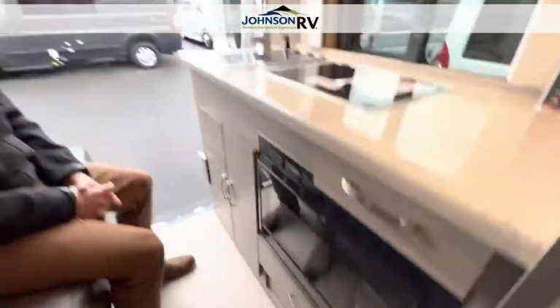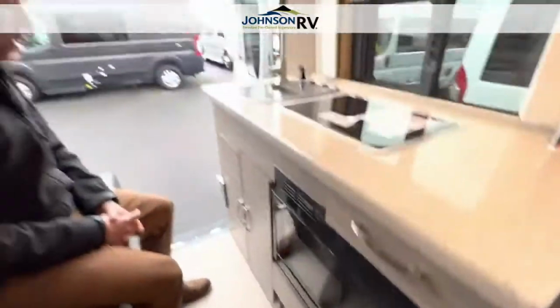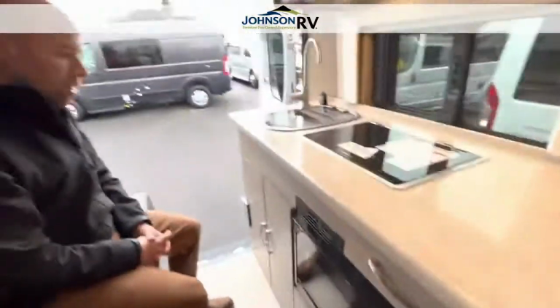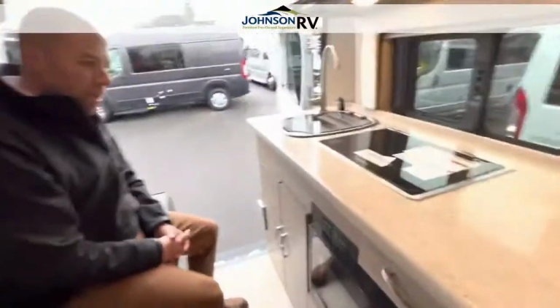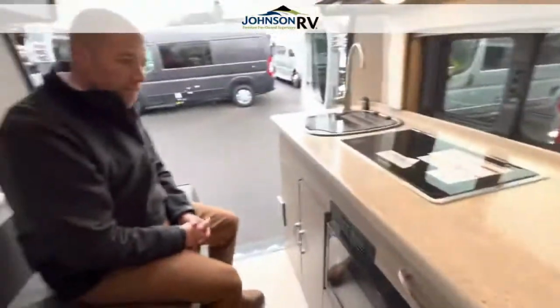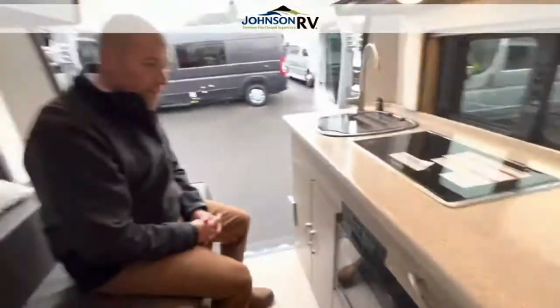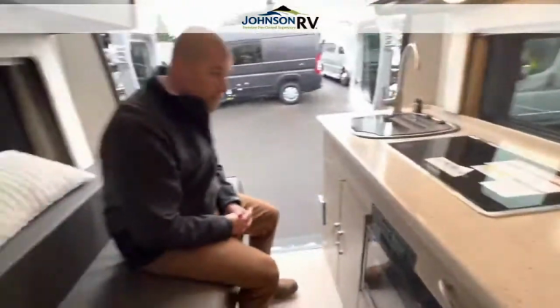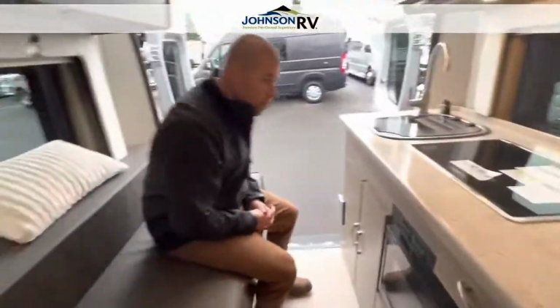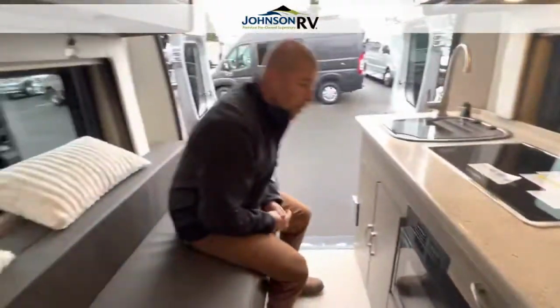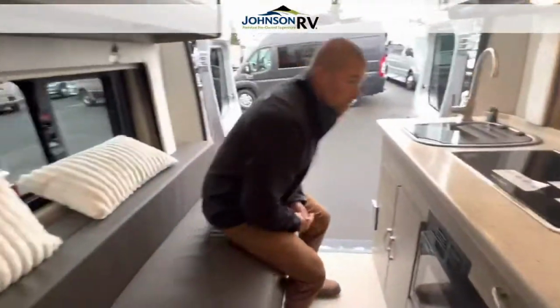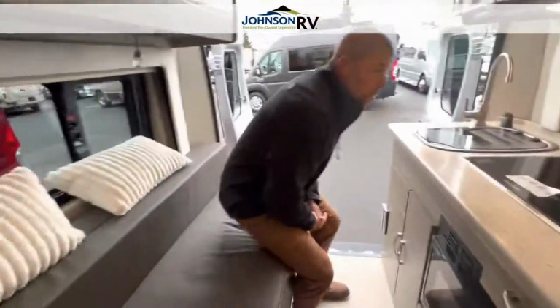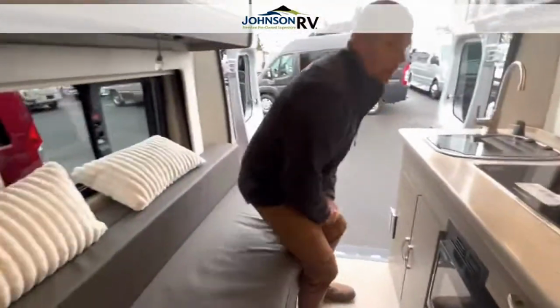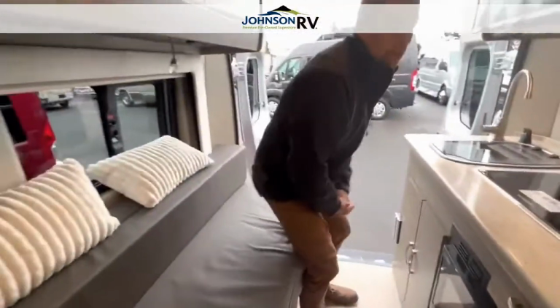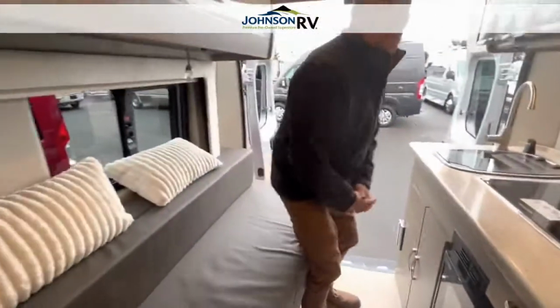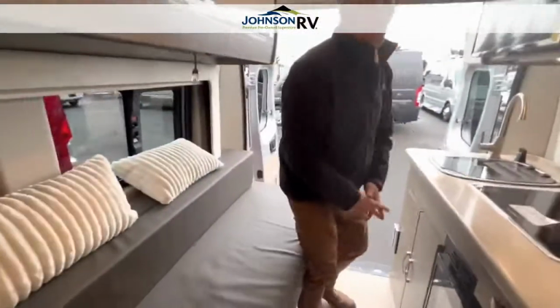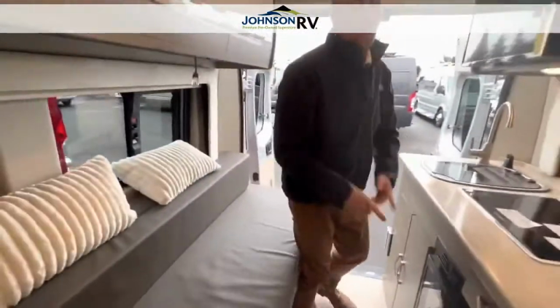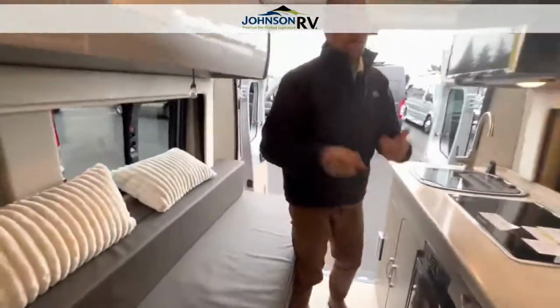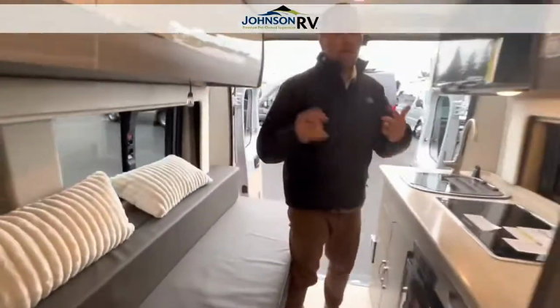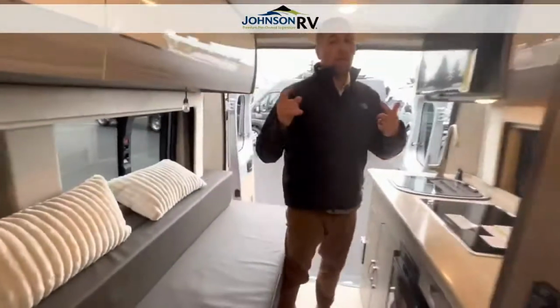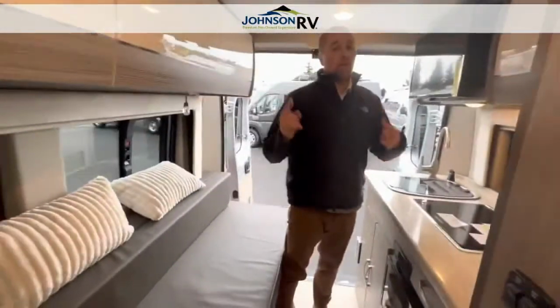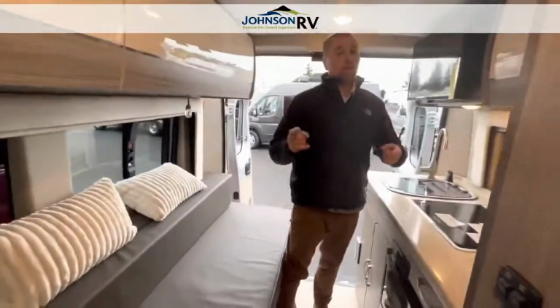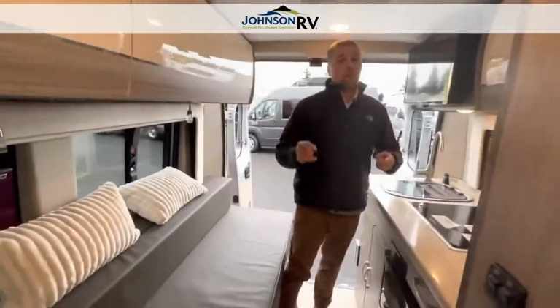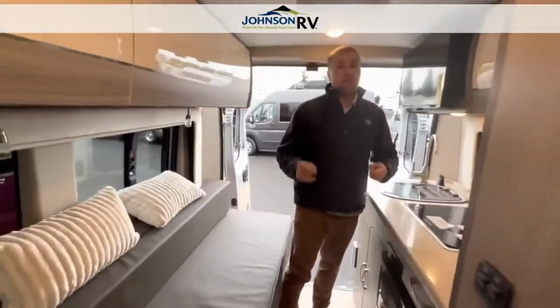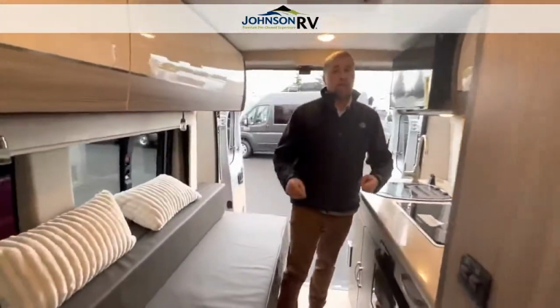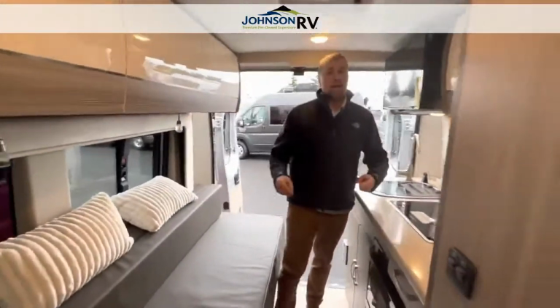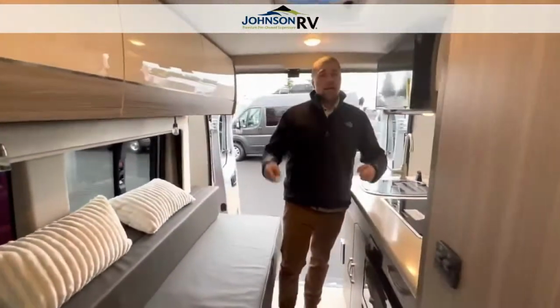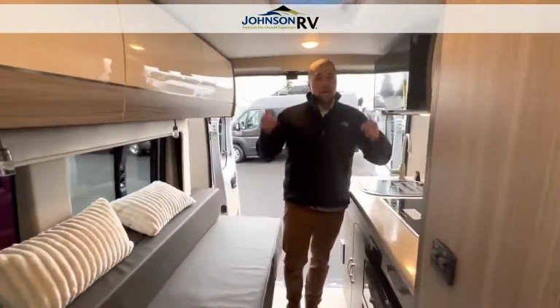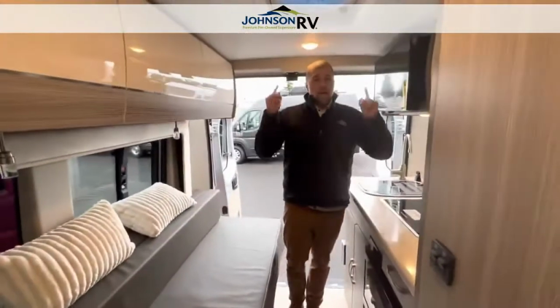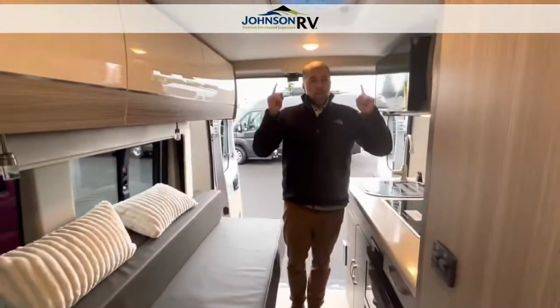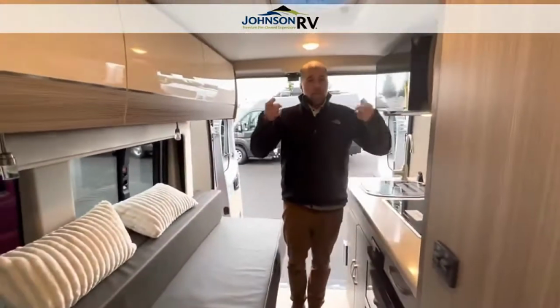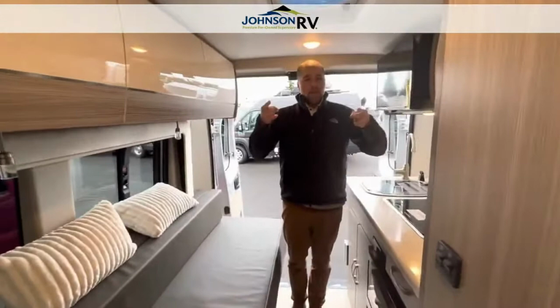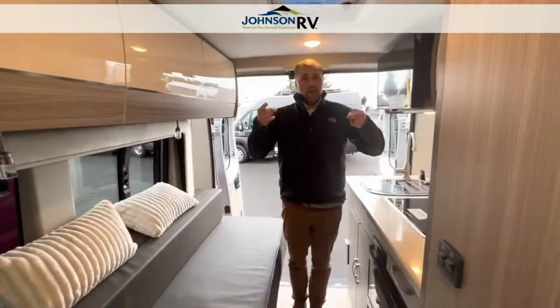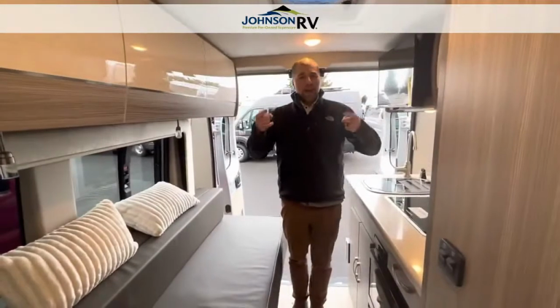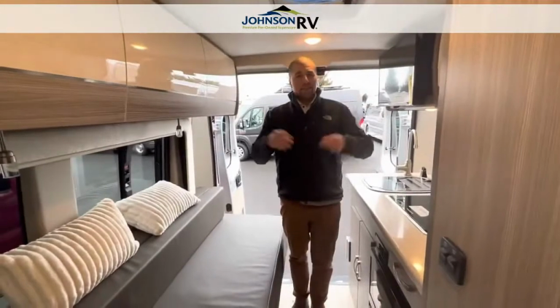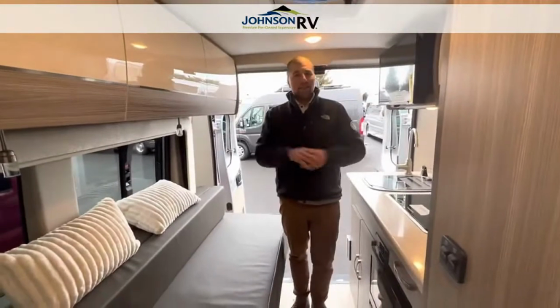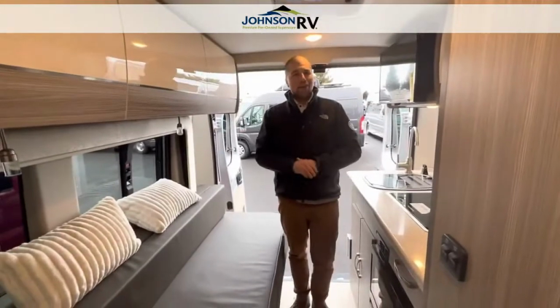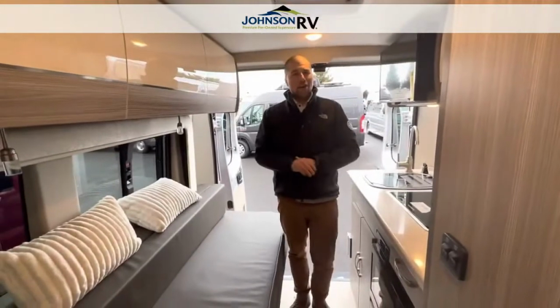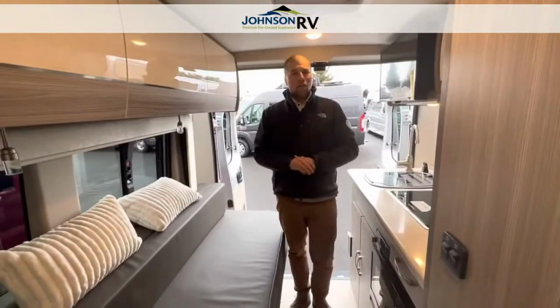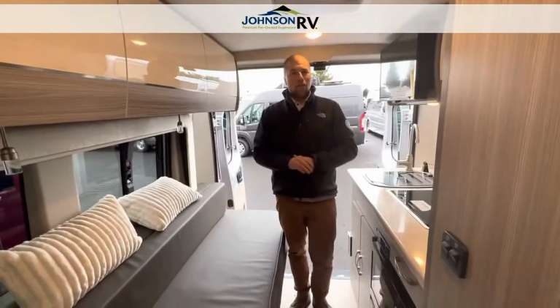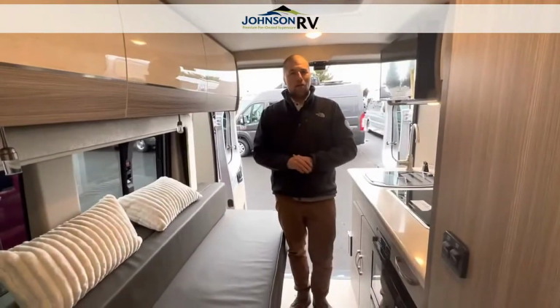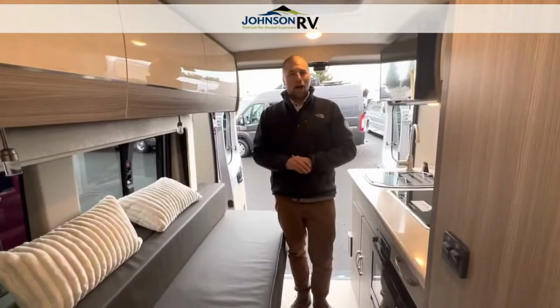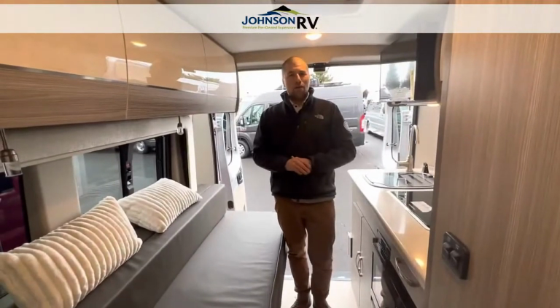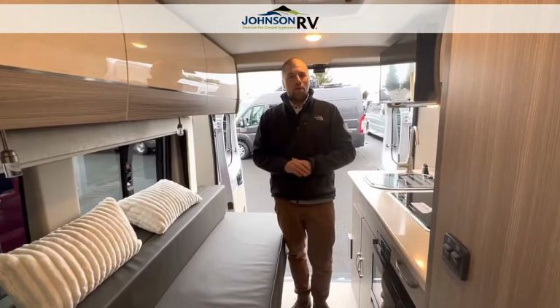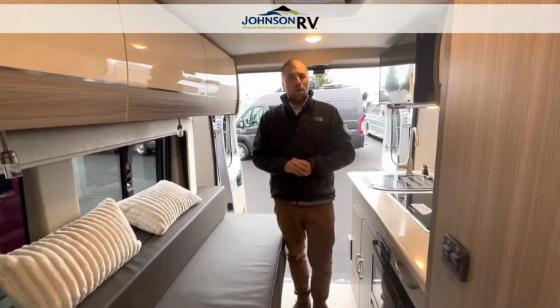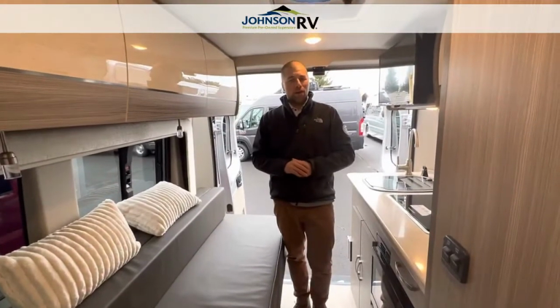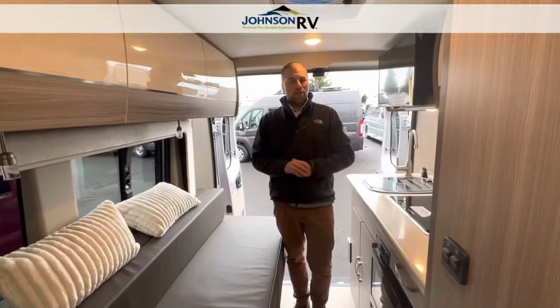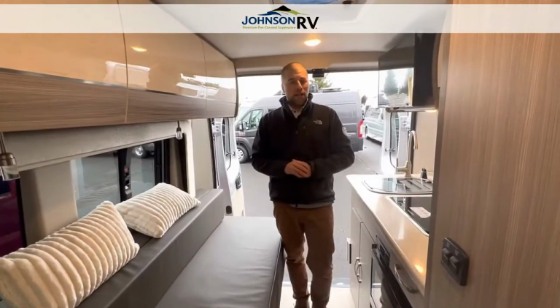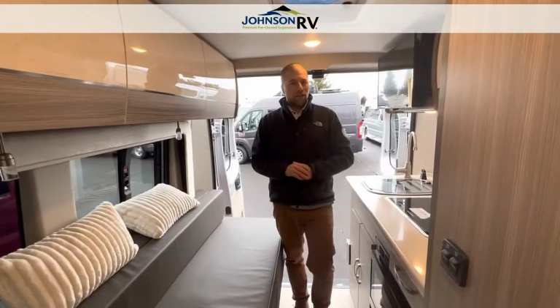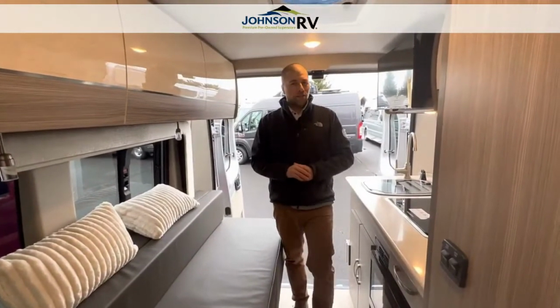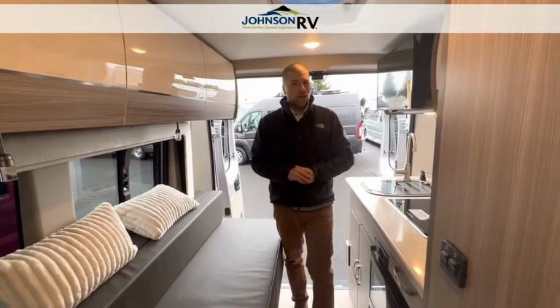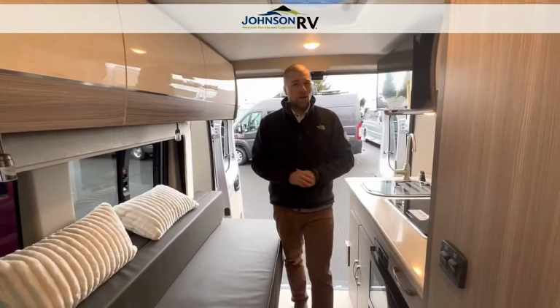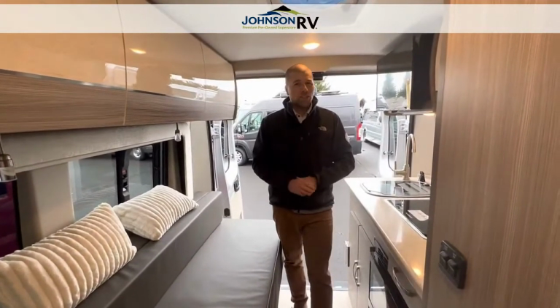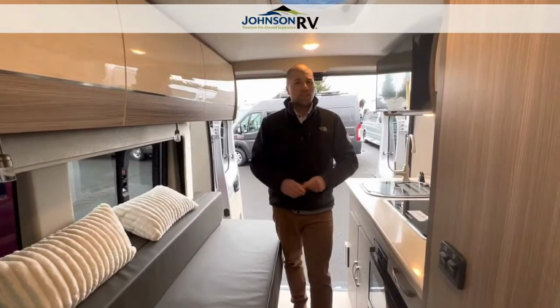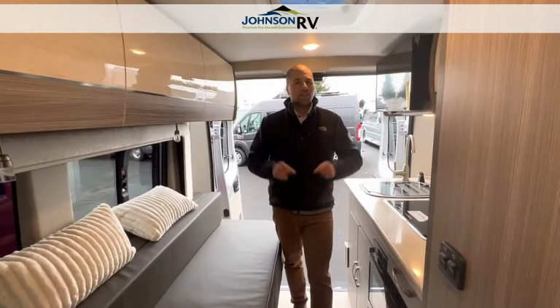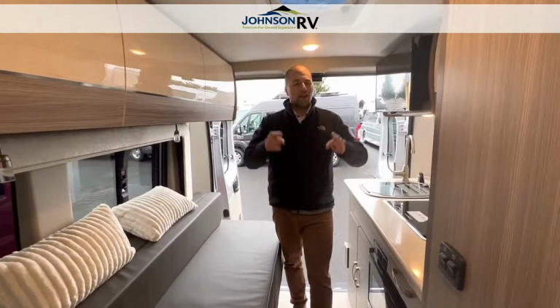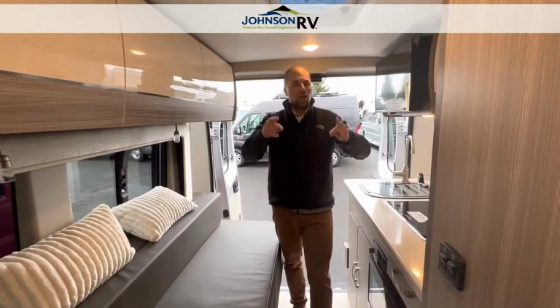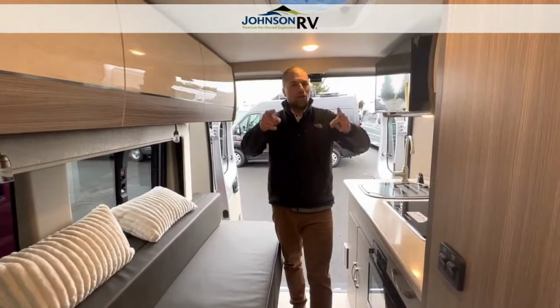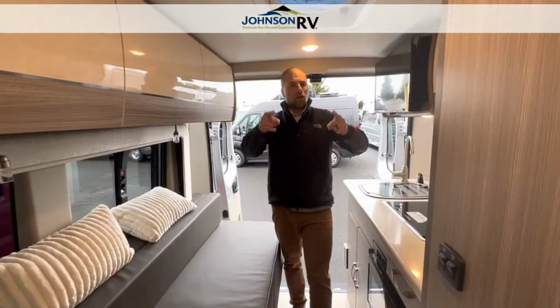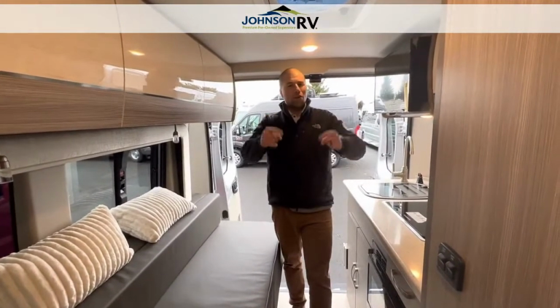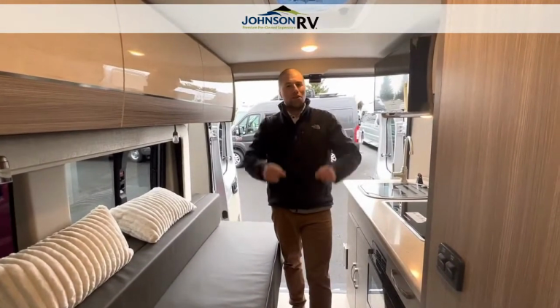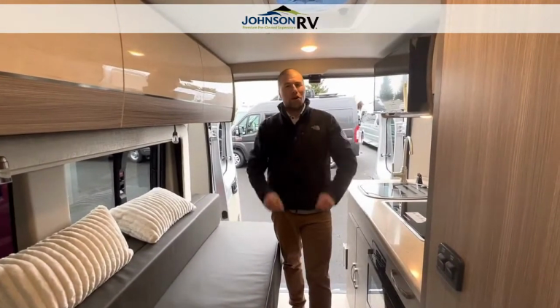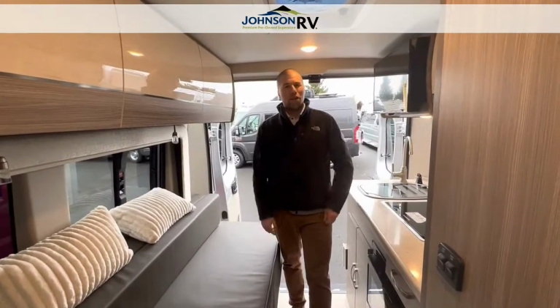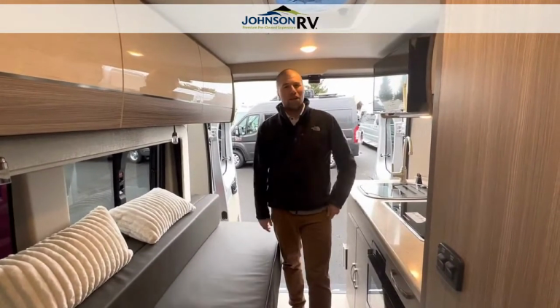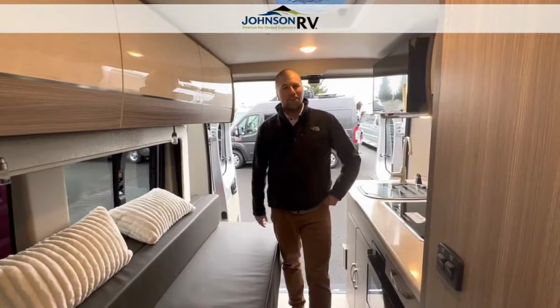If you have any questions about this unit, my name is Chris Redd. Ben Maddox is another outfitter behind me — we would love to answer any questions. Thank you for watching our videos.